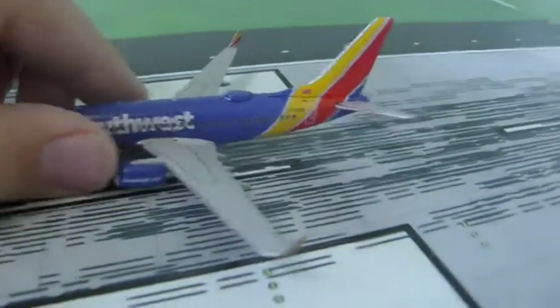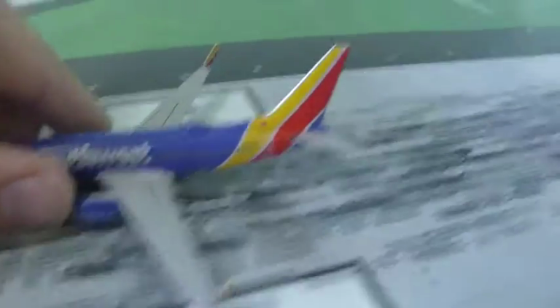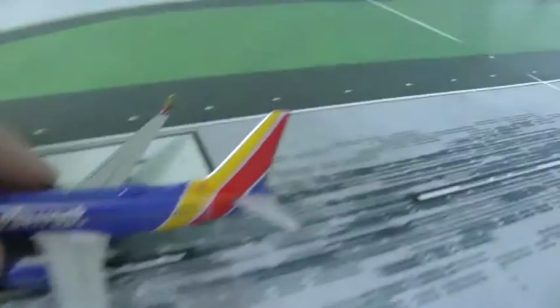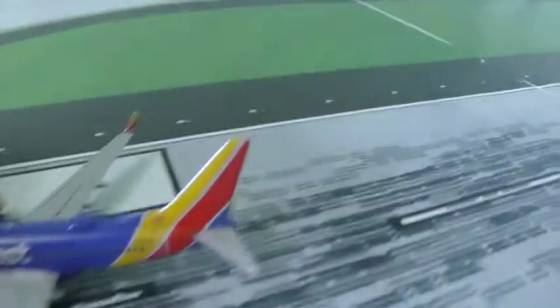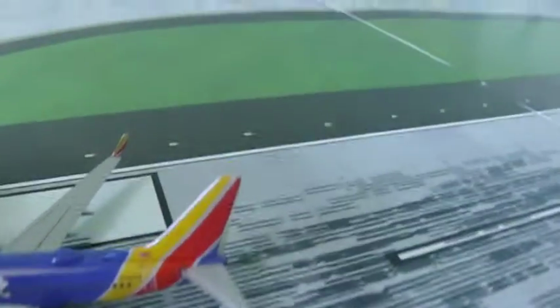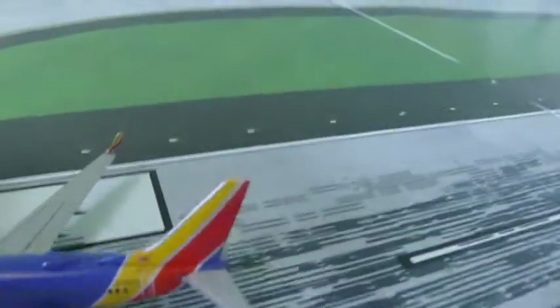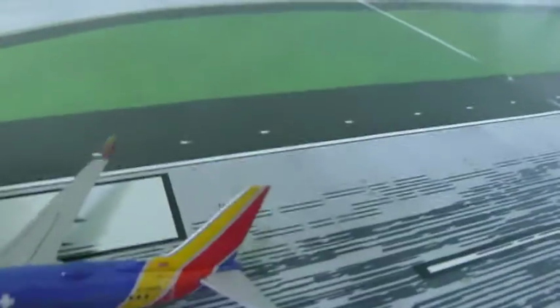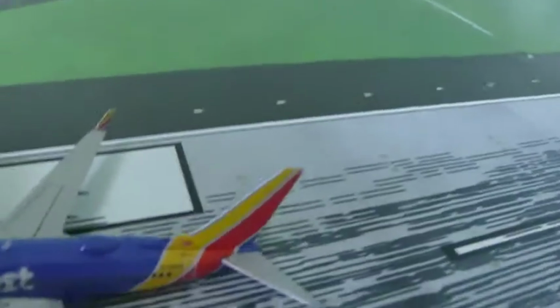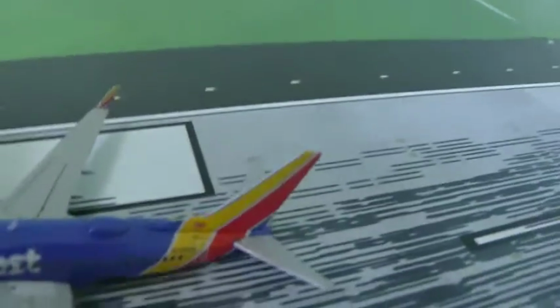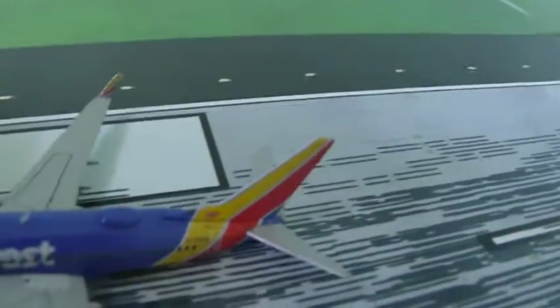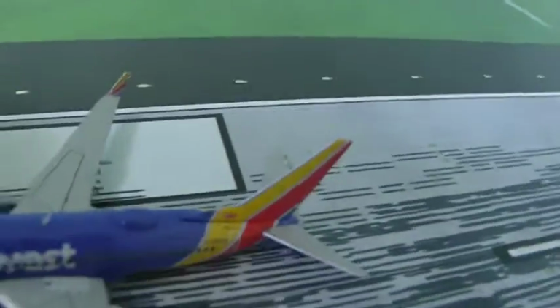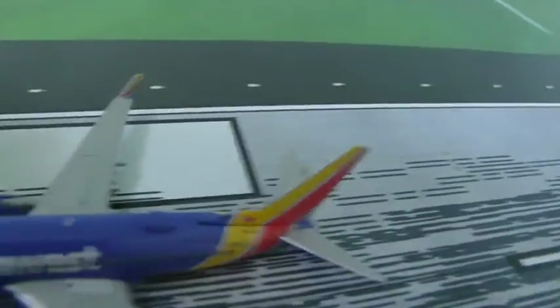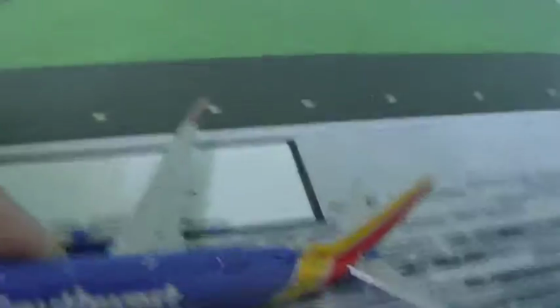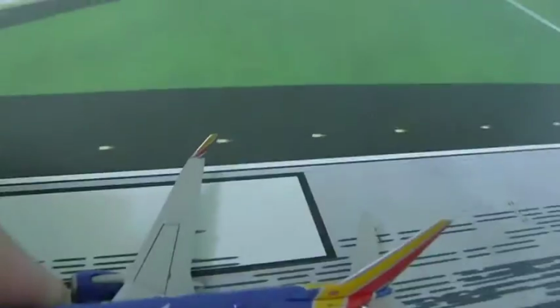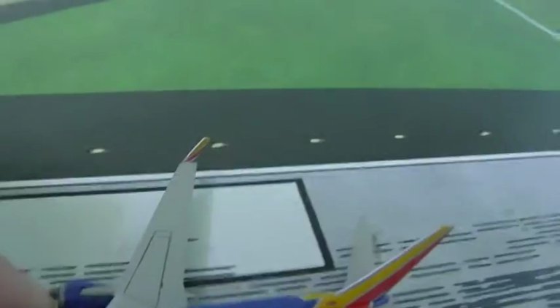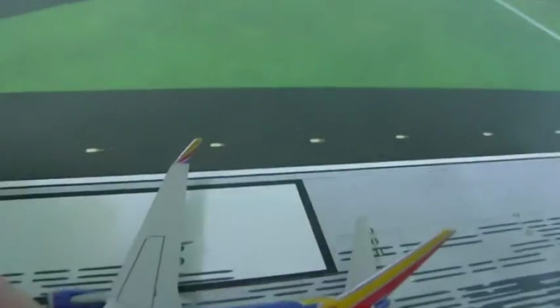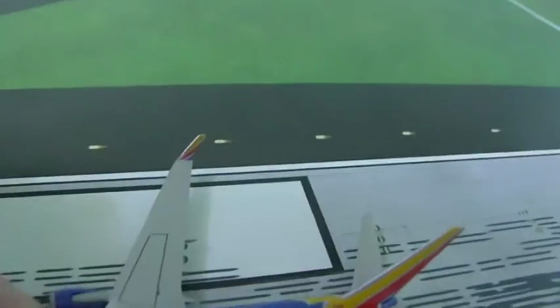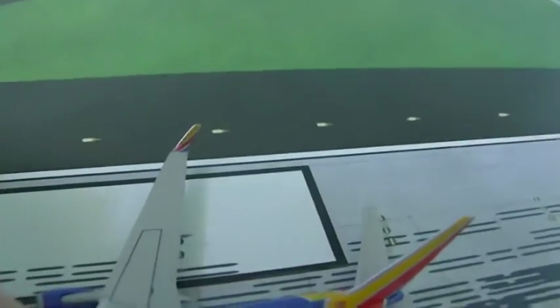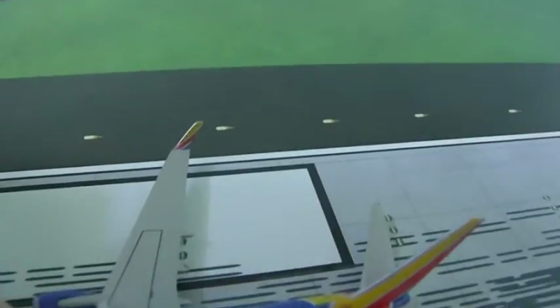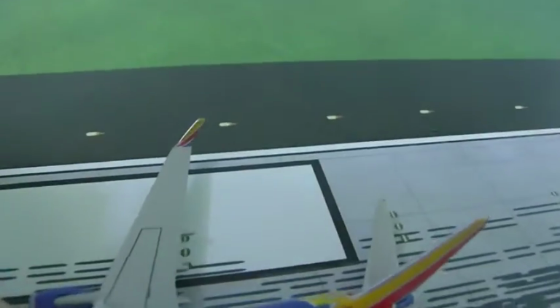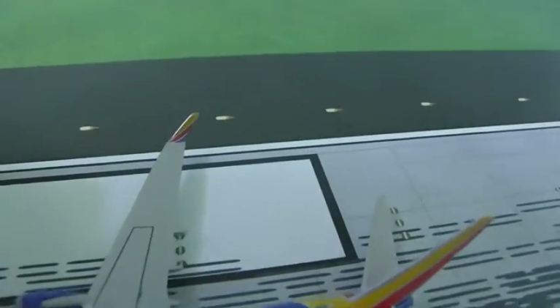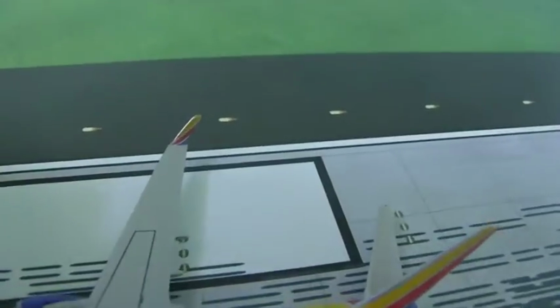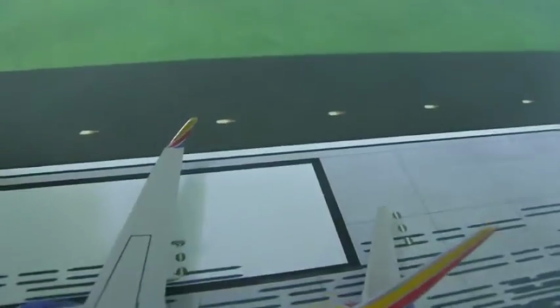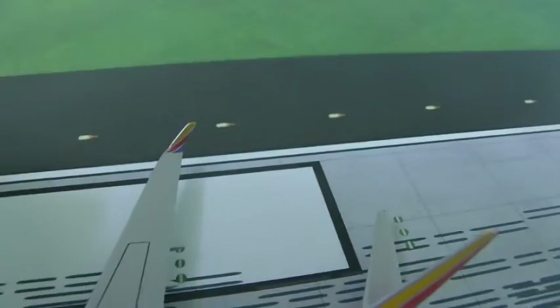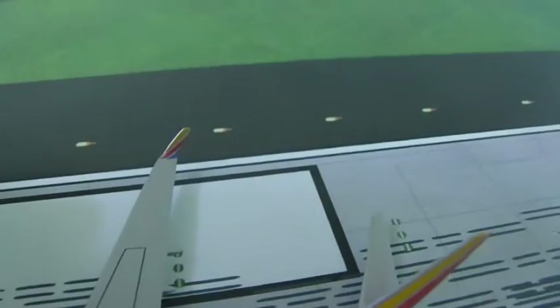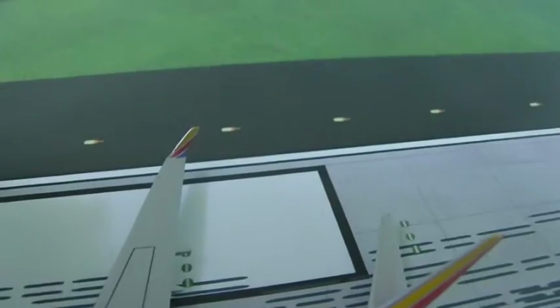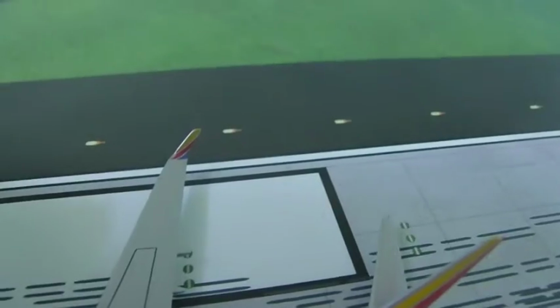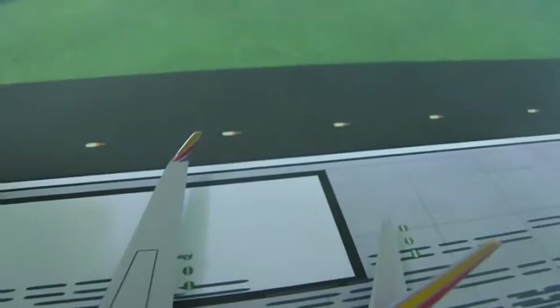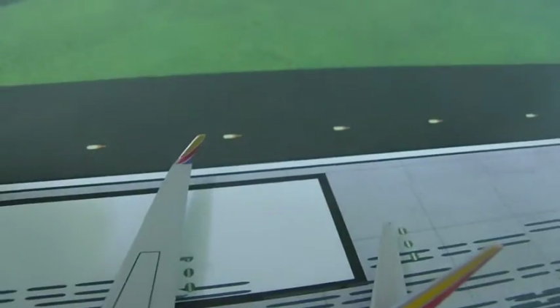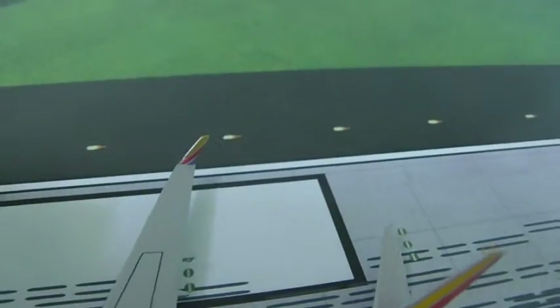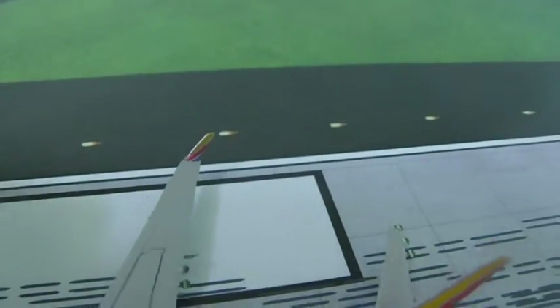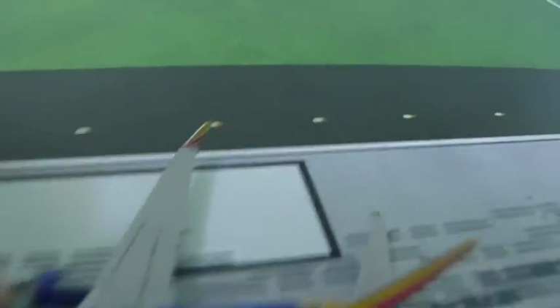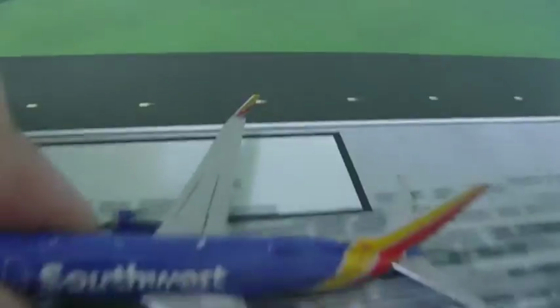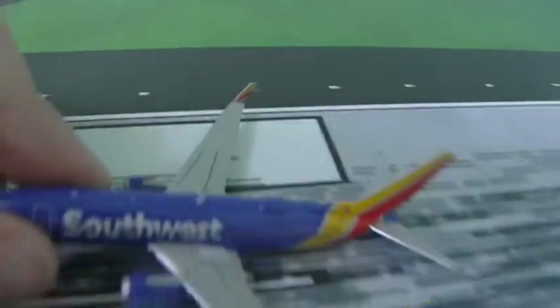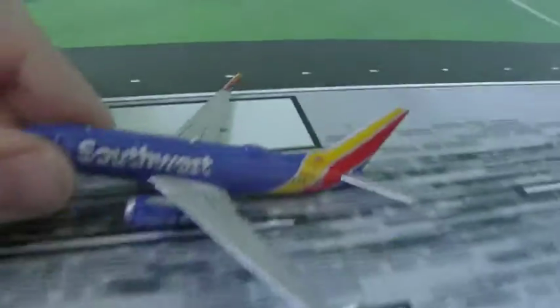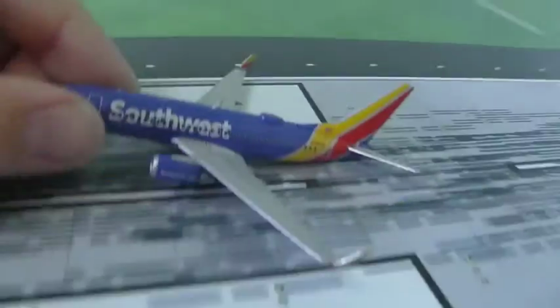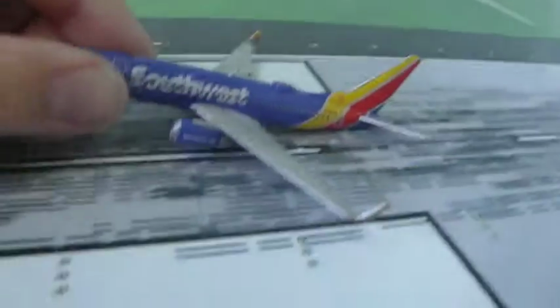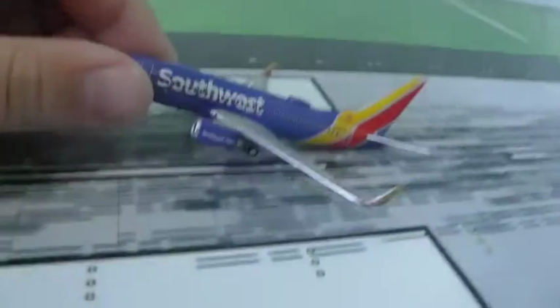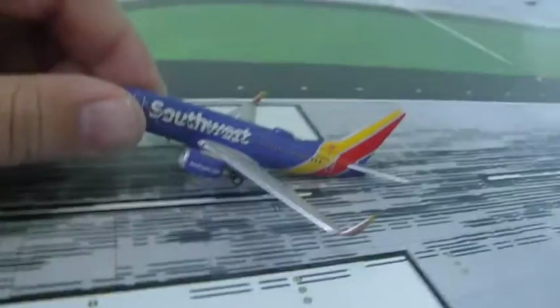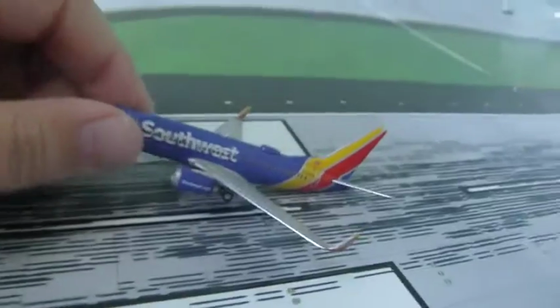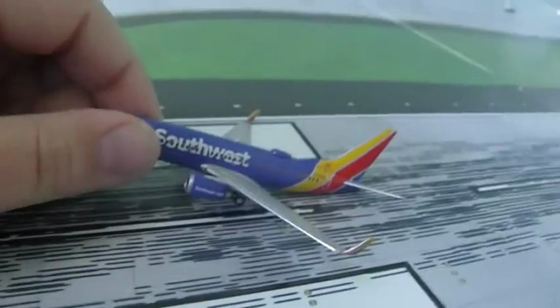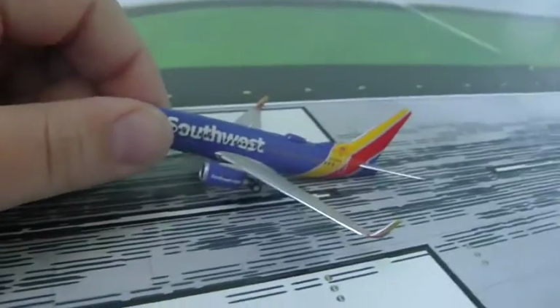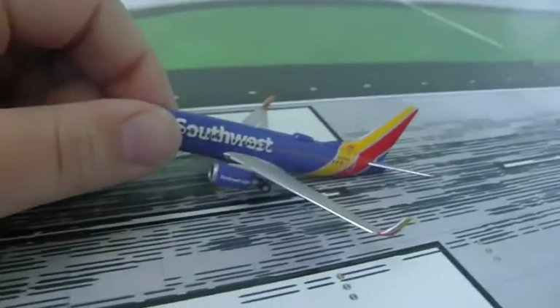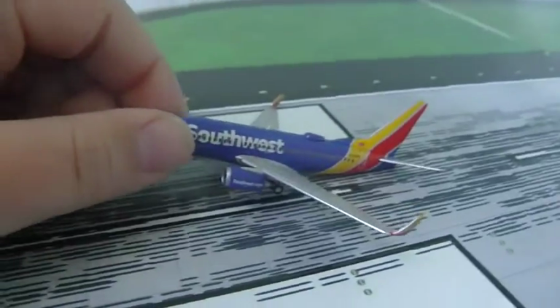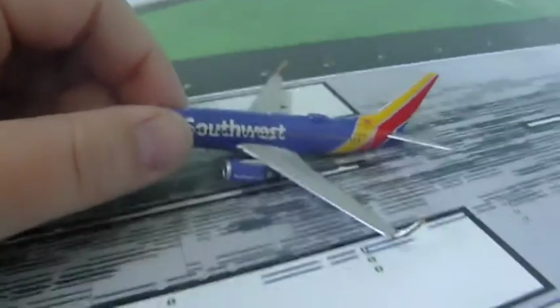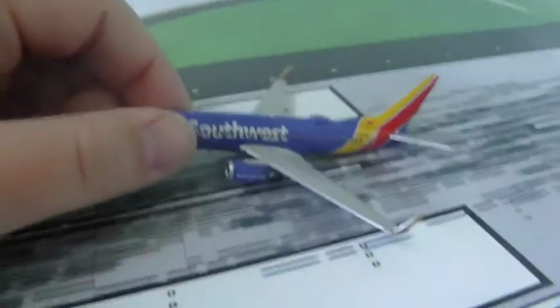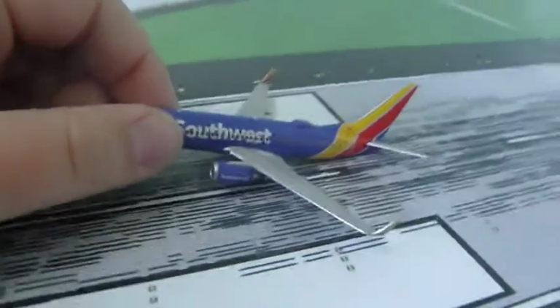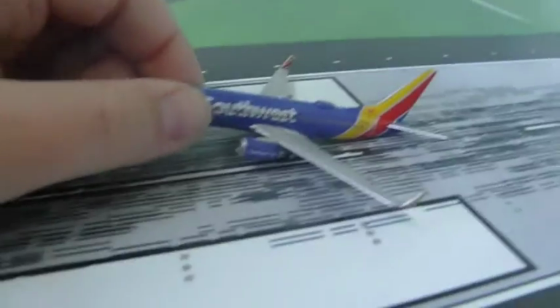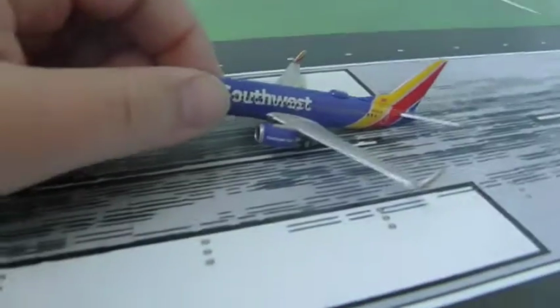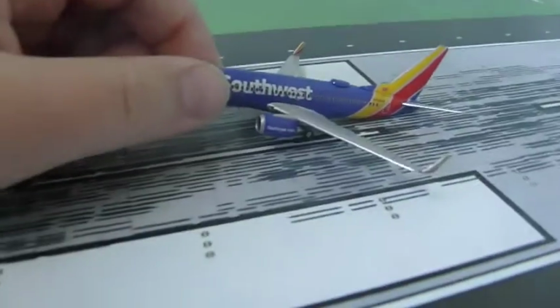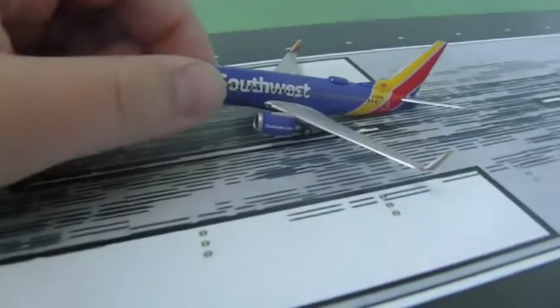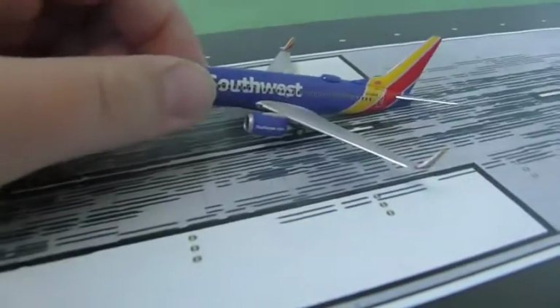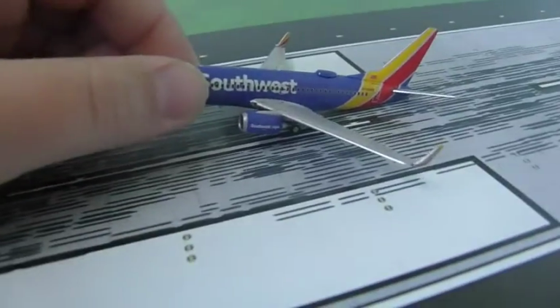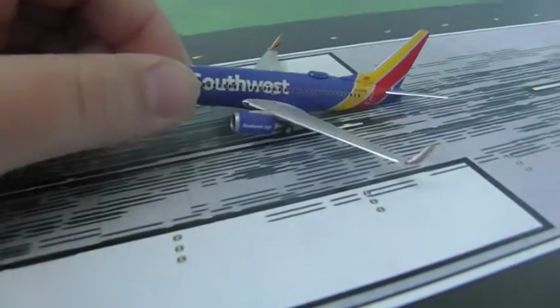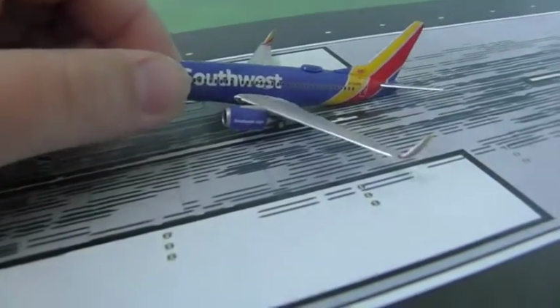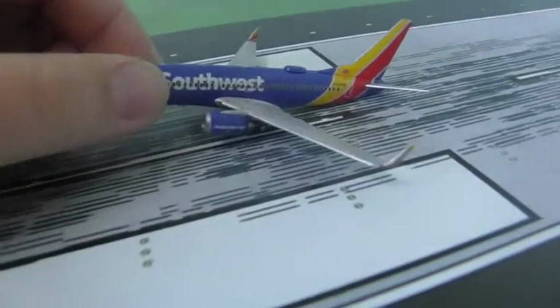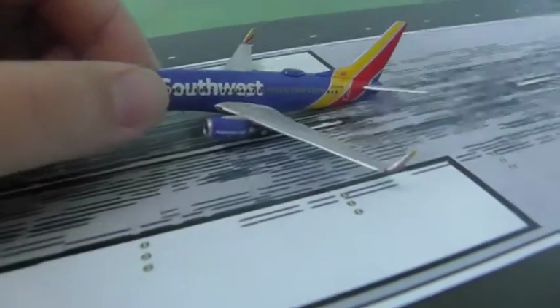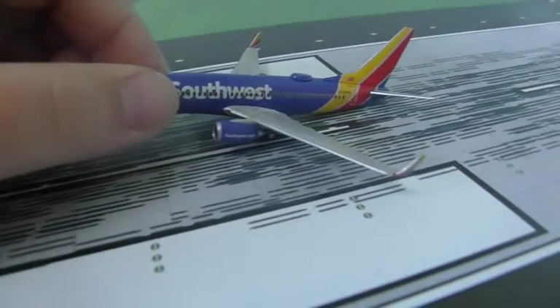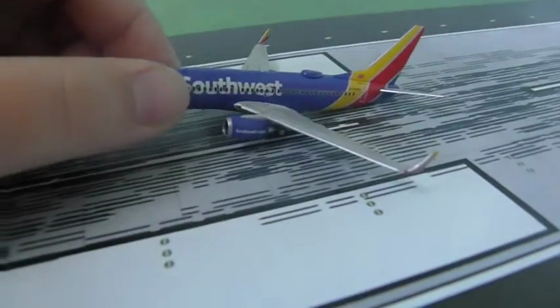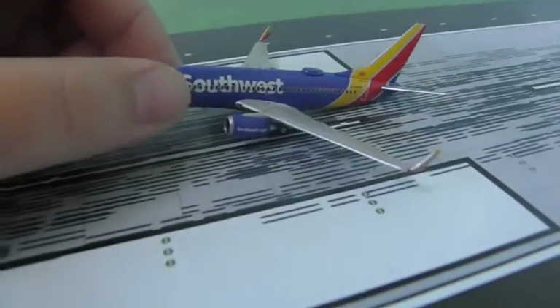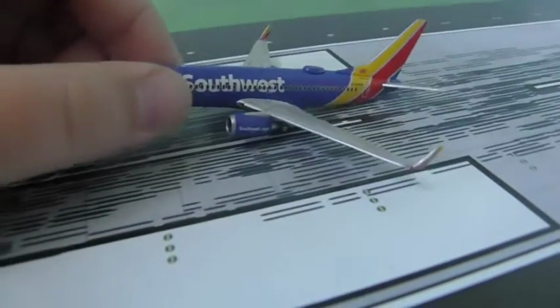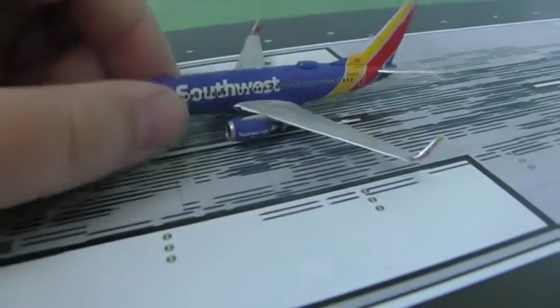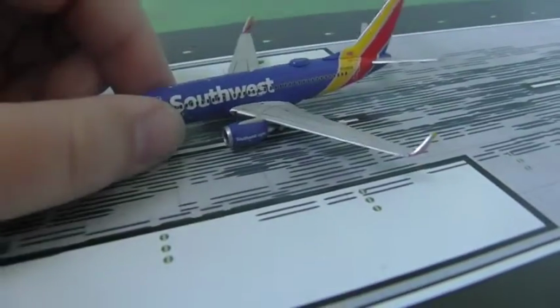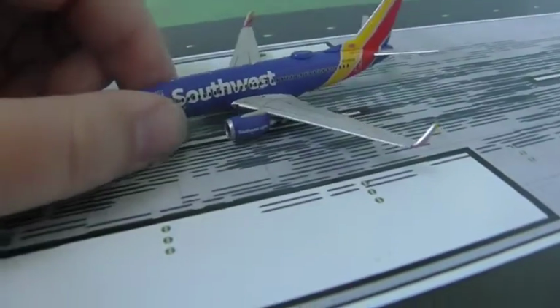It doesn't say southwest.com on the winglets — it actually says southwest.com on the side of the engines.